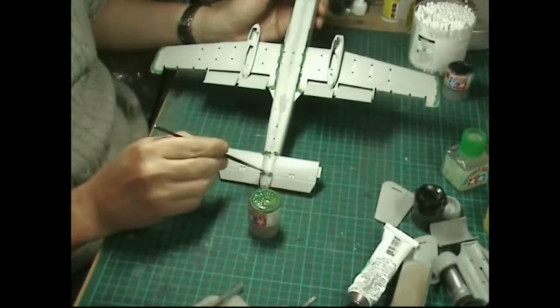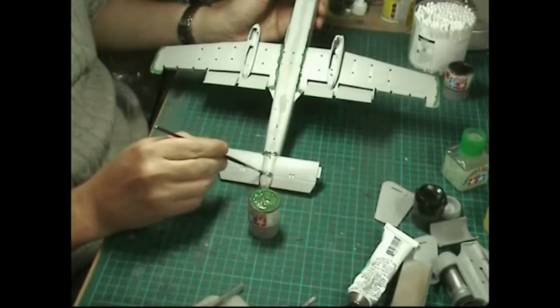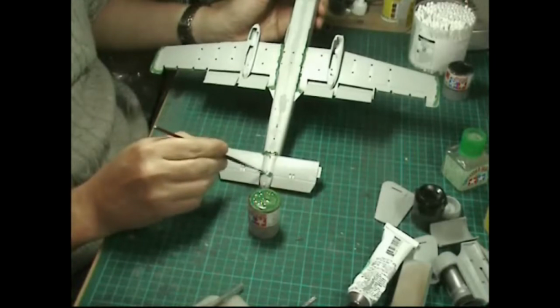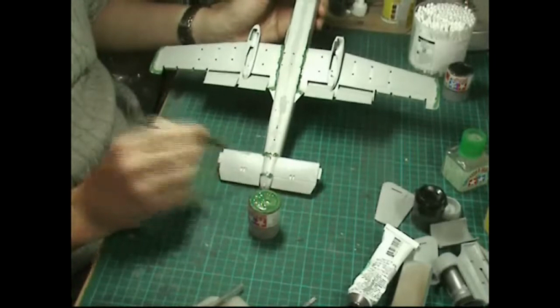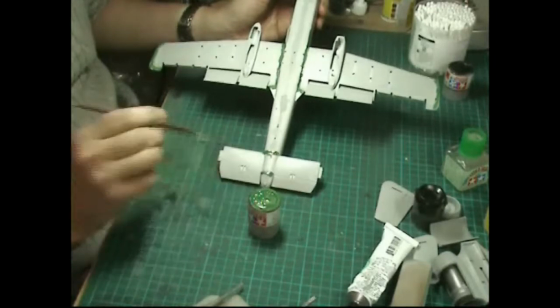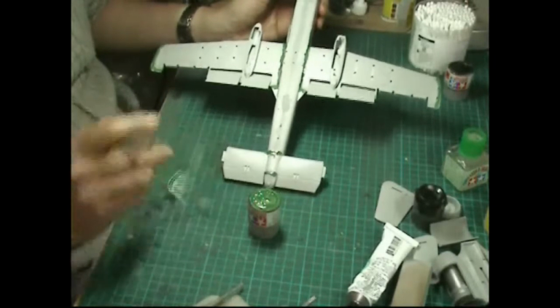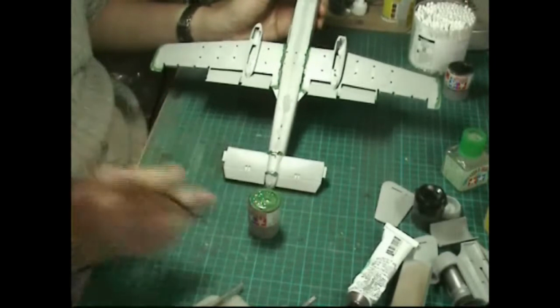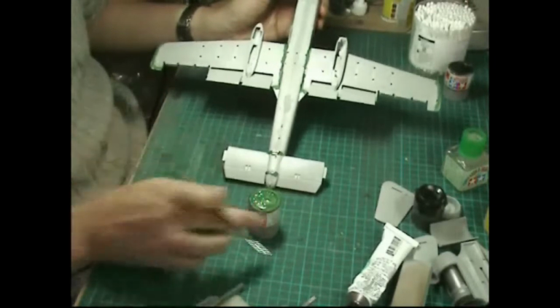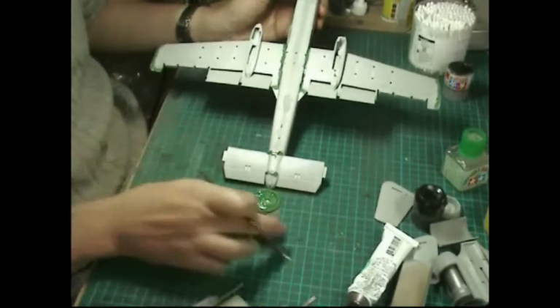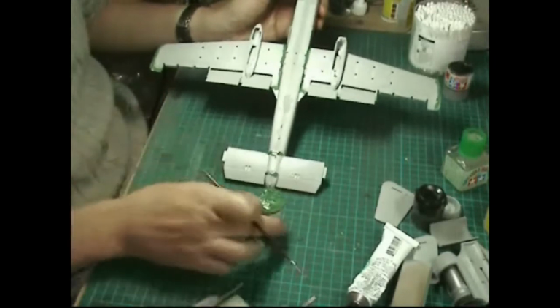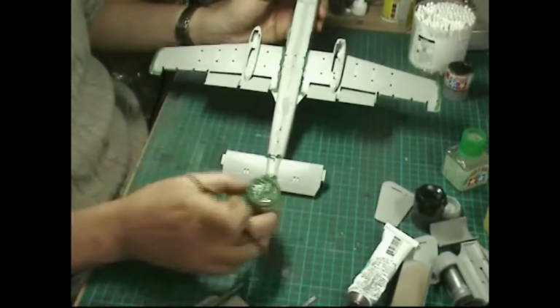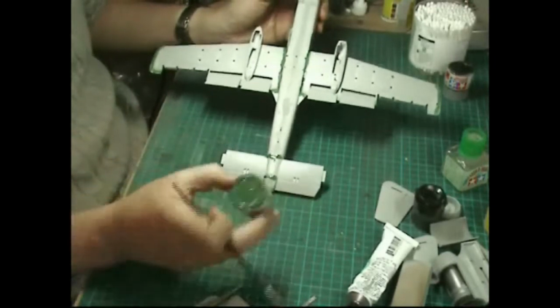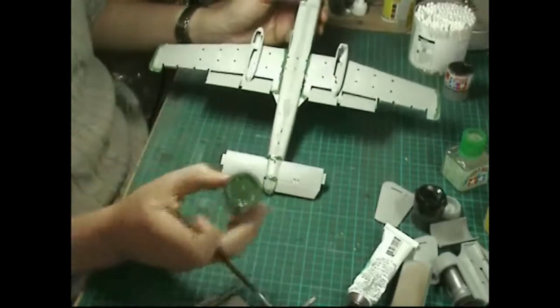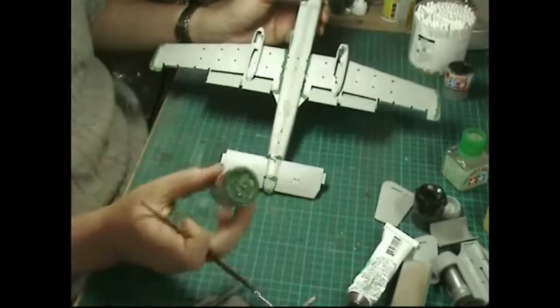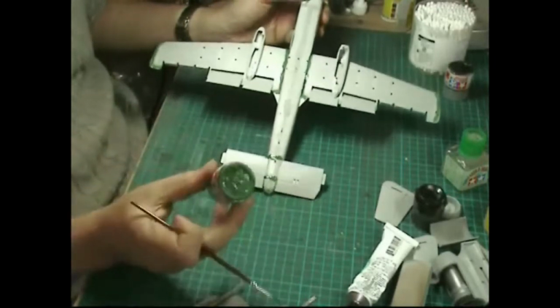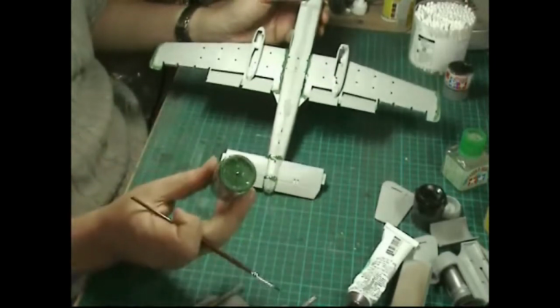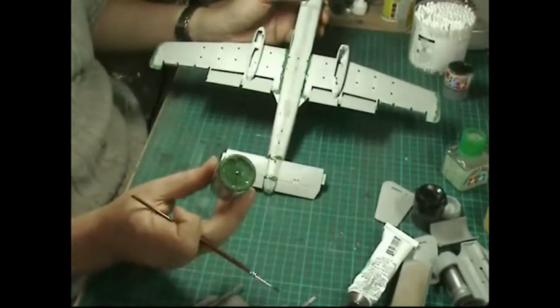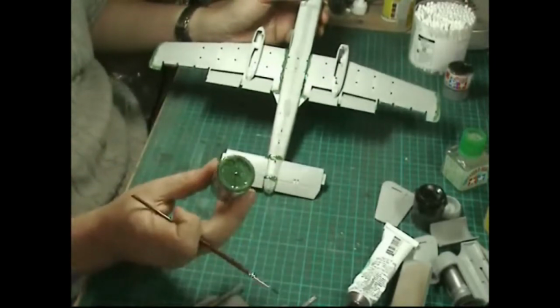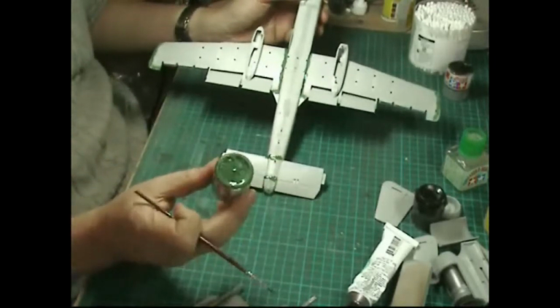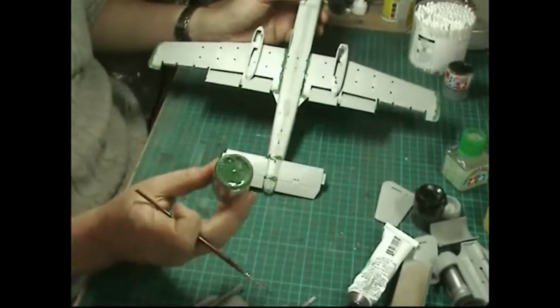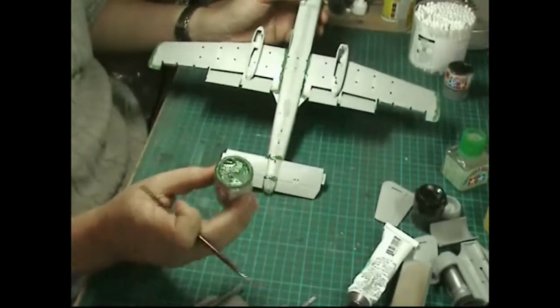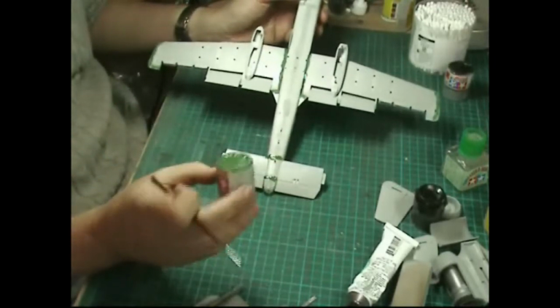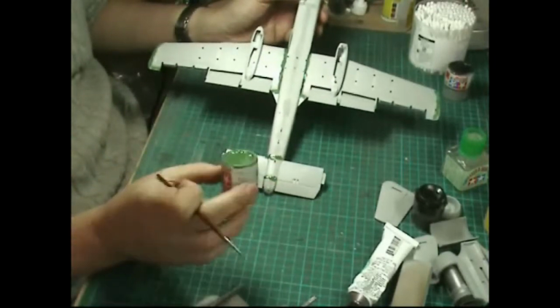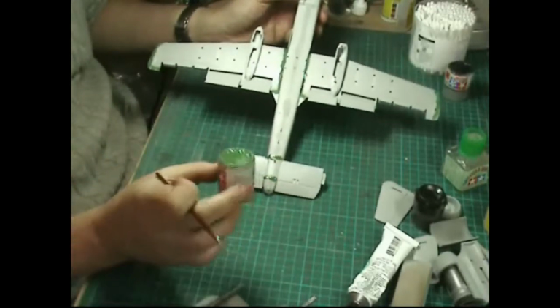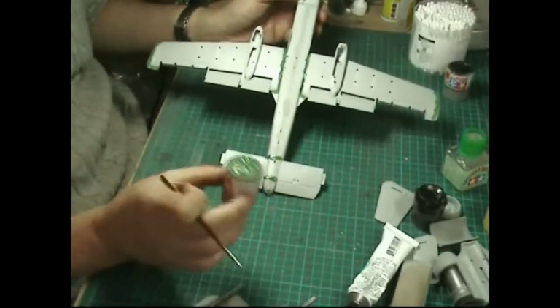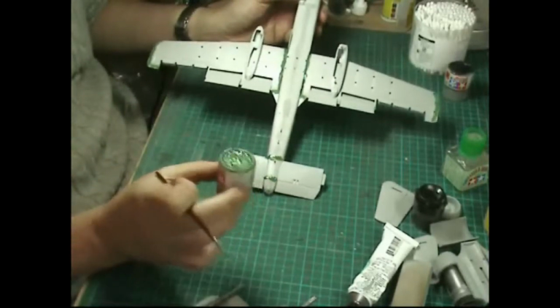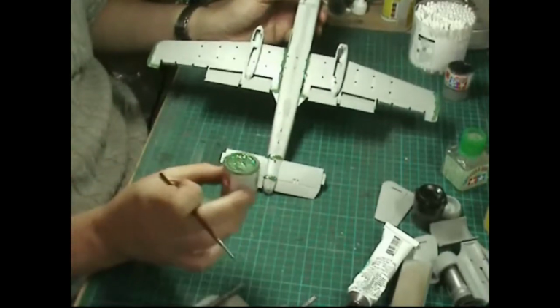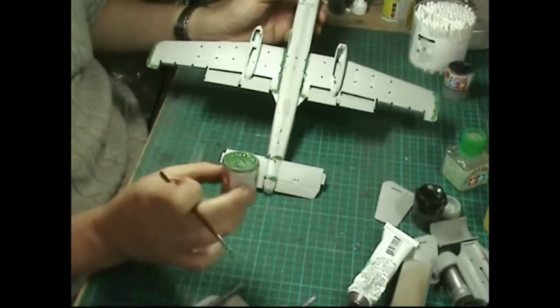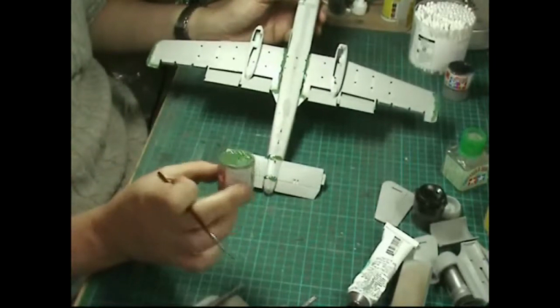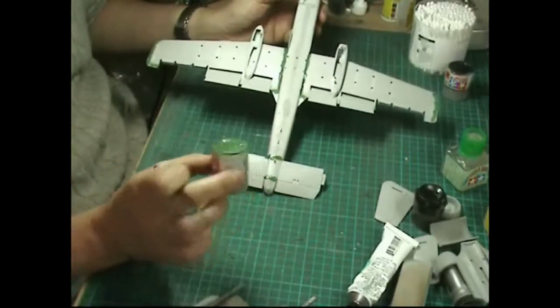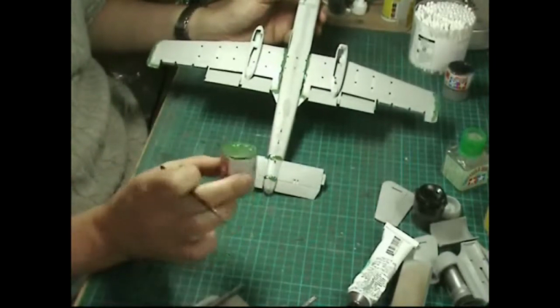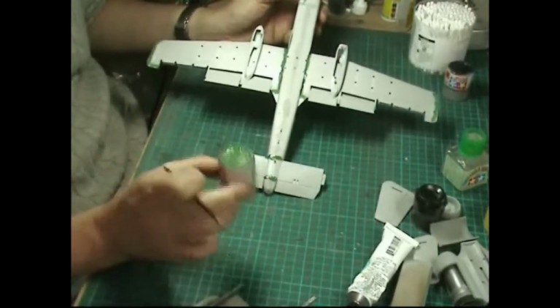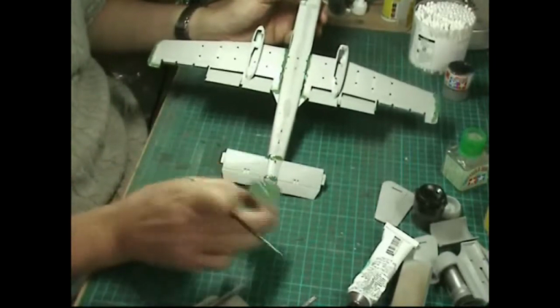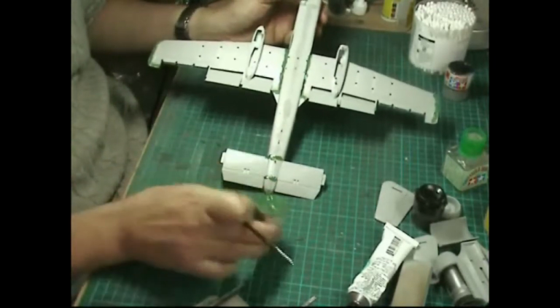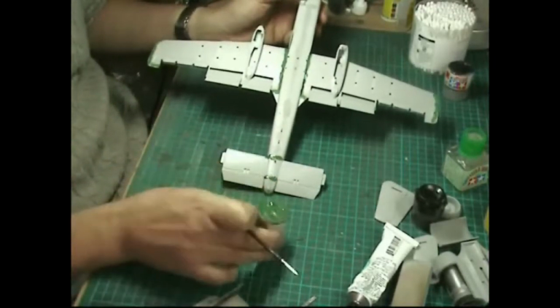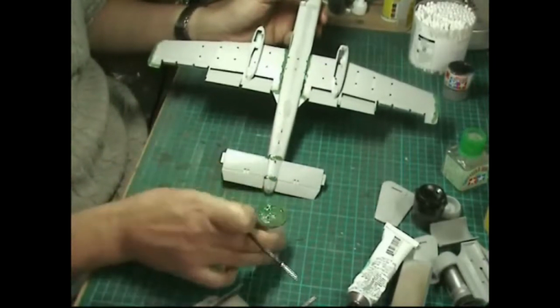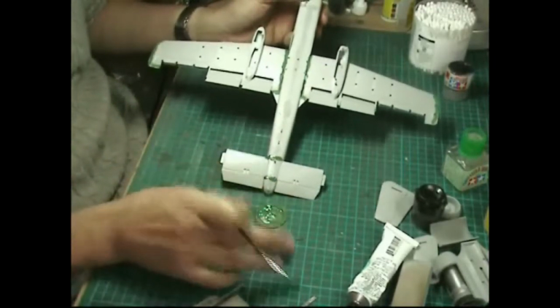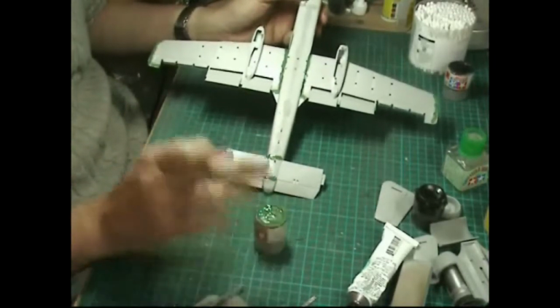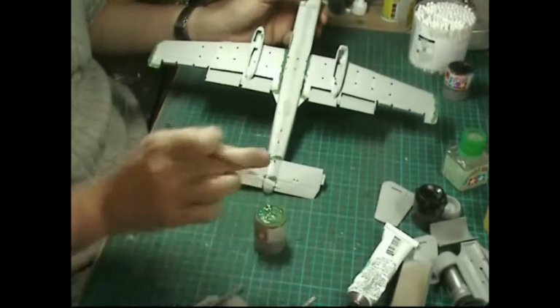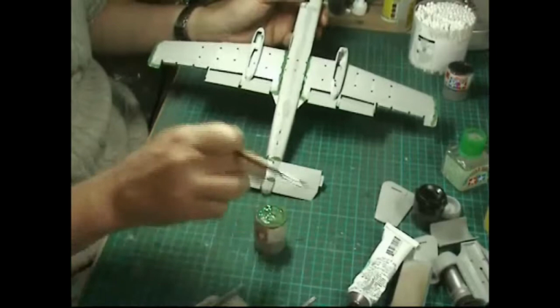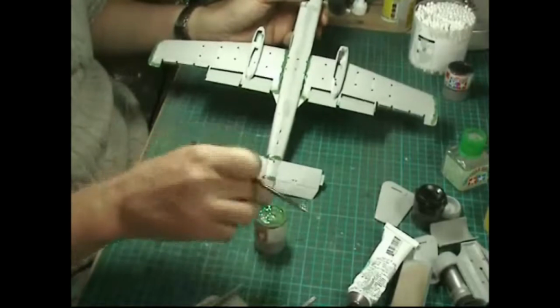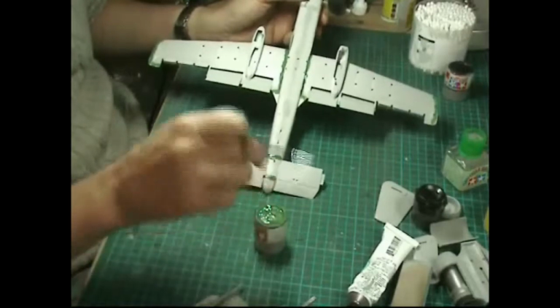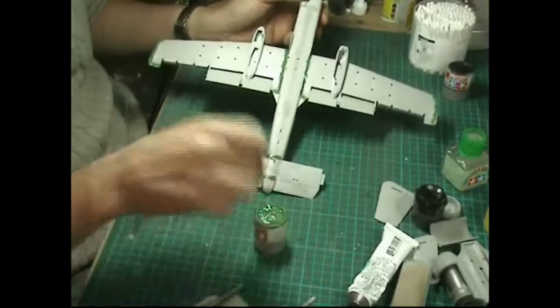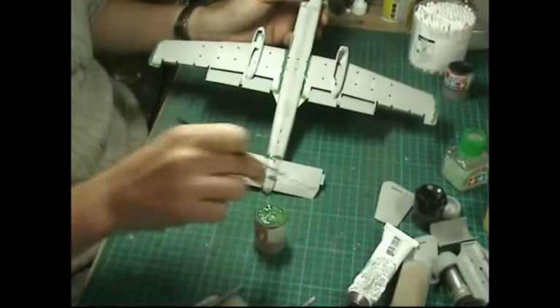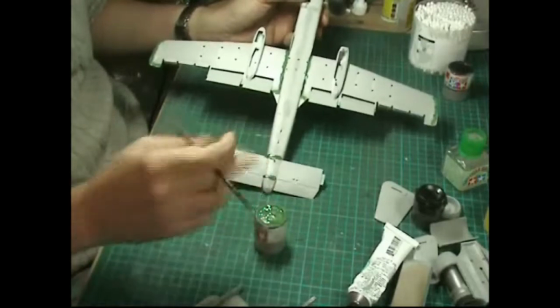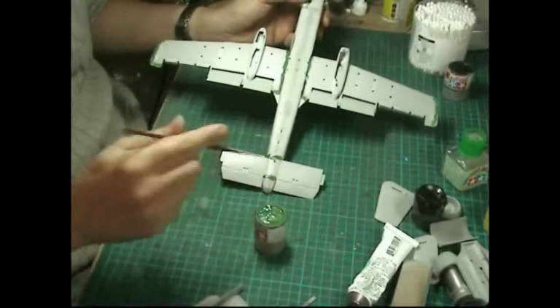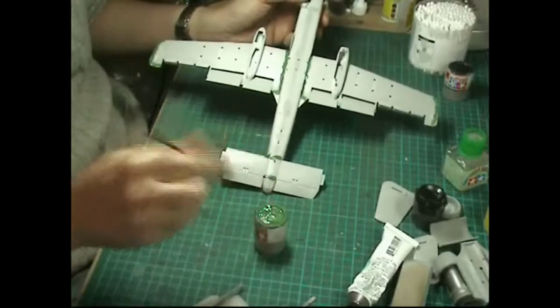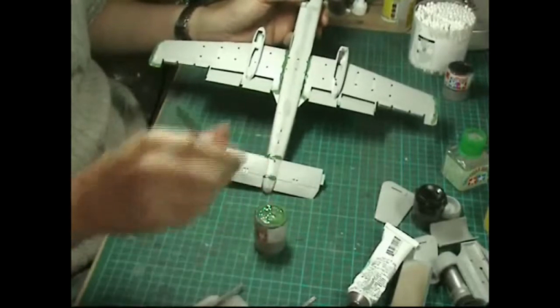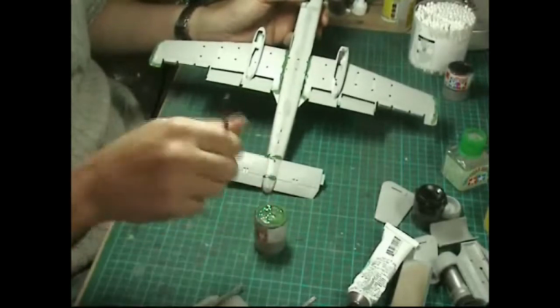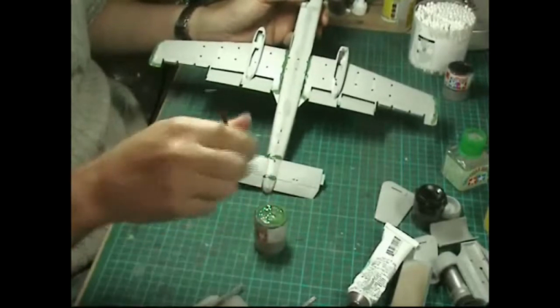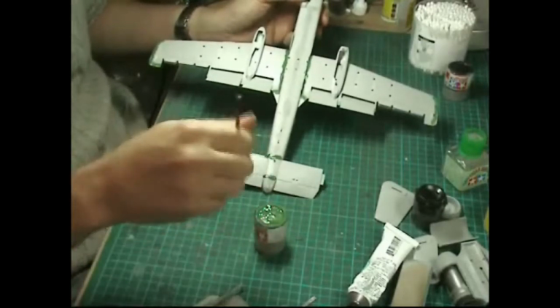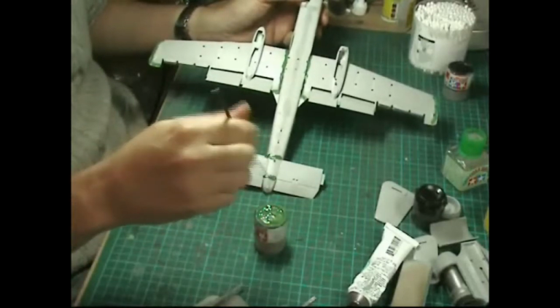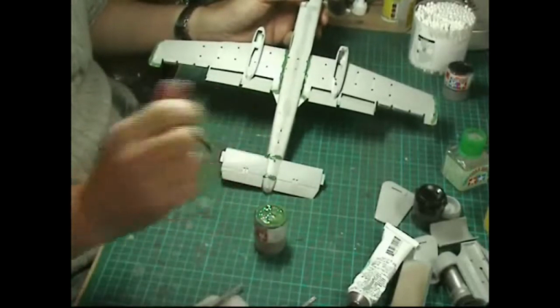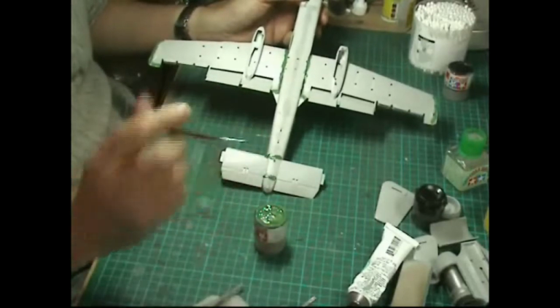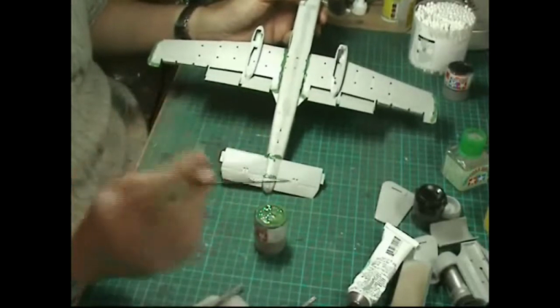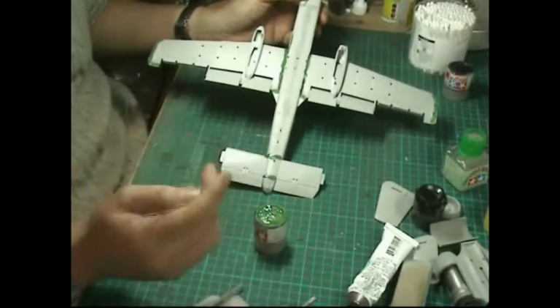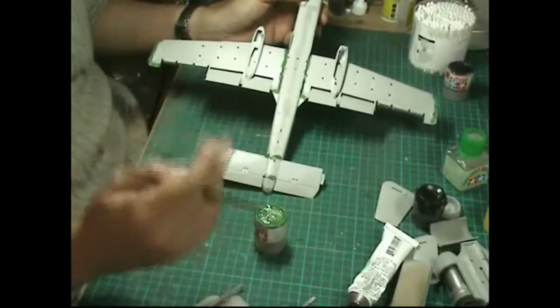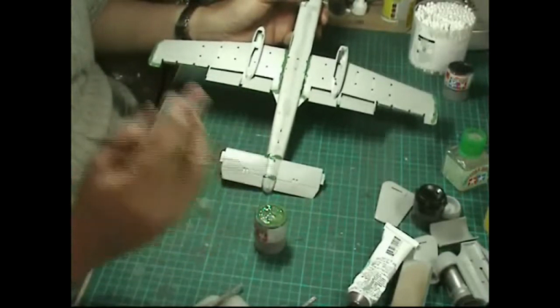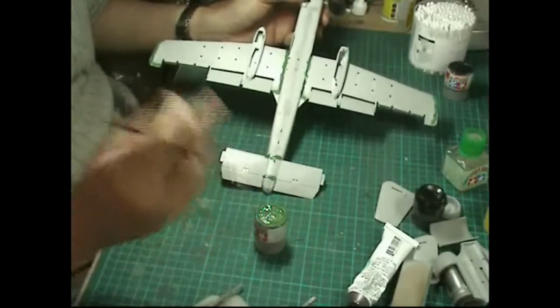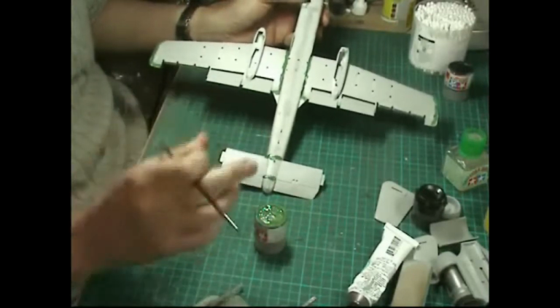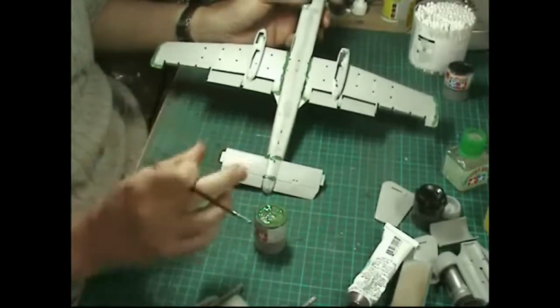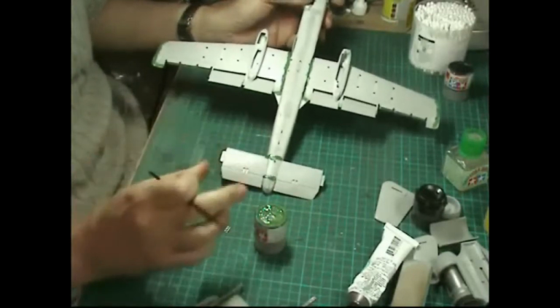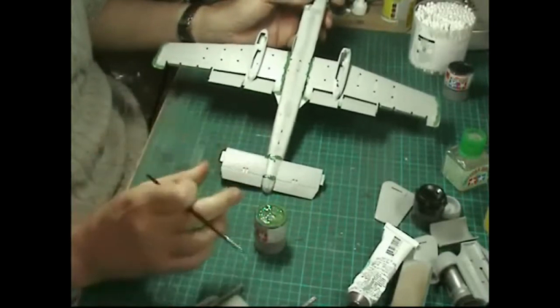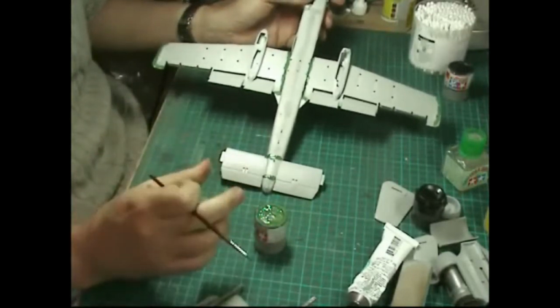If you've got an old paint pot, just leave it on there, let it dry, then come along with your thinners, put a drop in, and you can reactivate it and use it again.